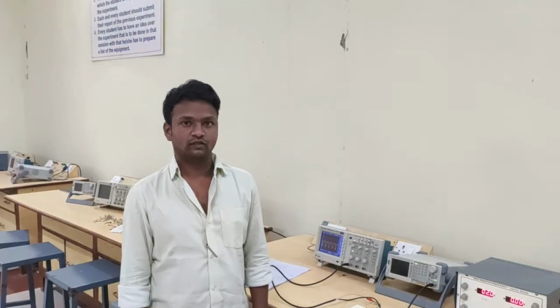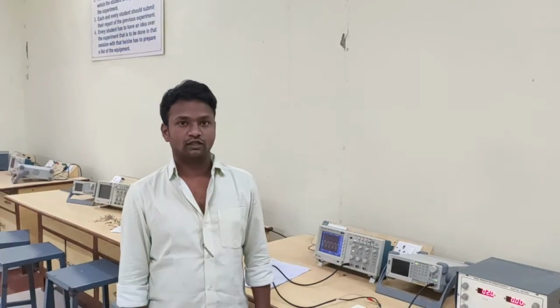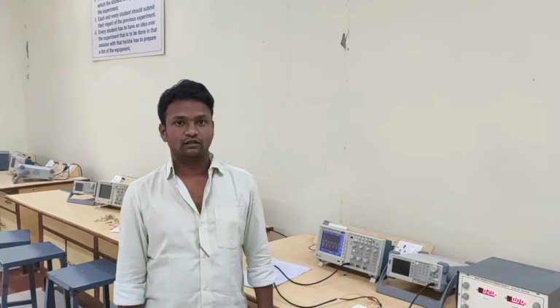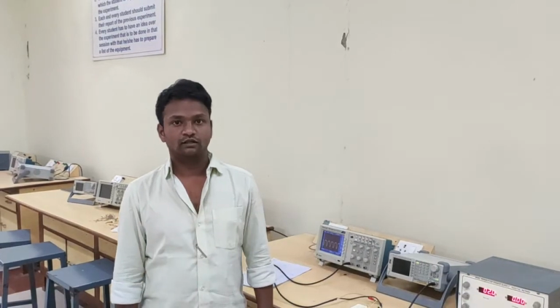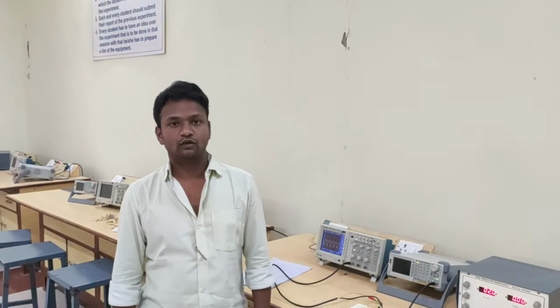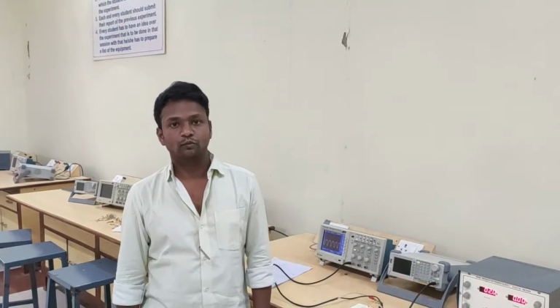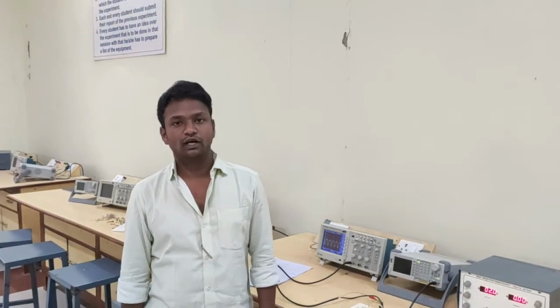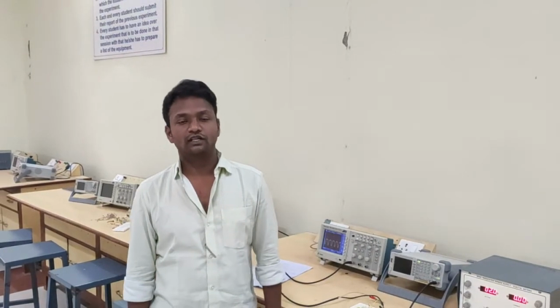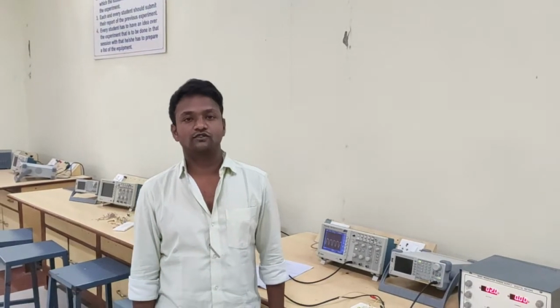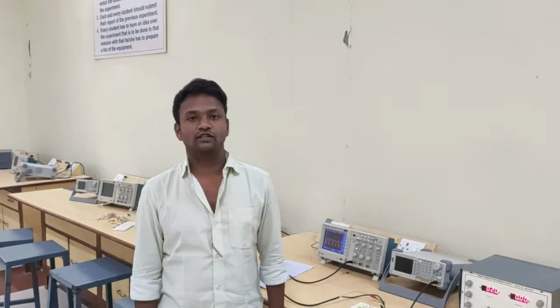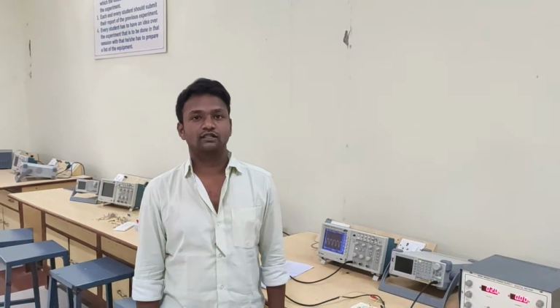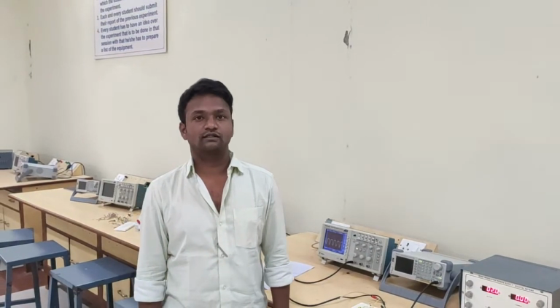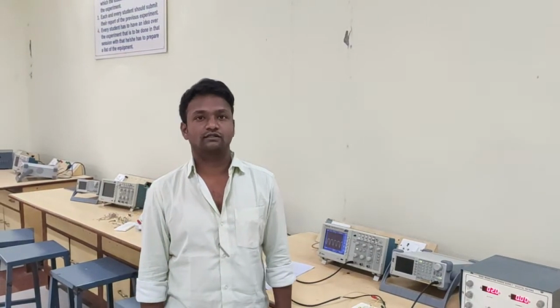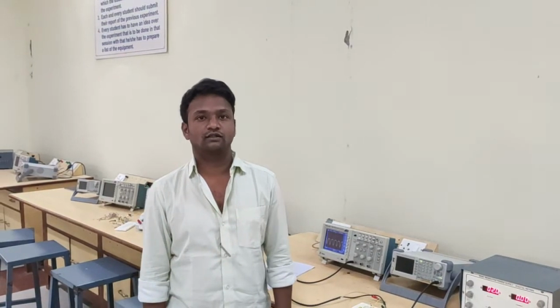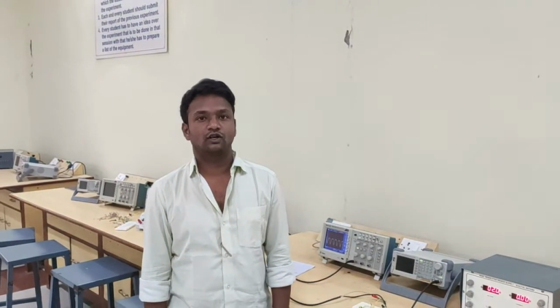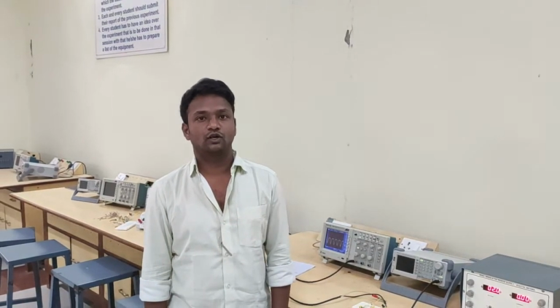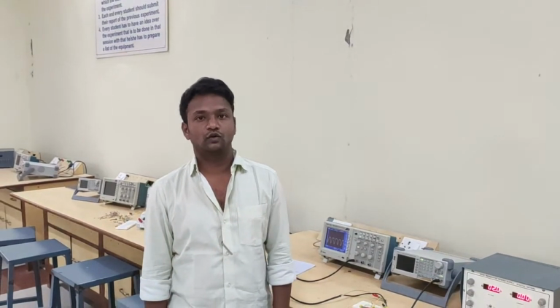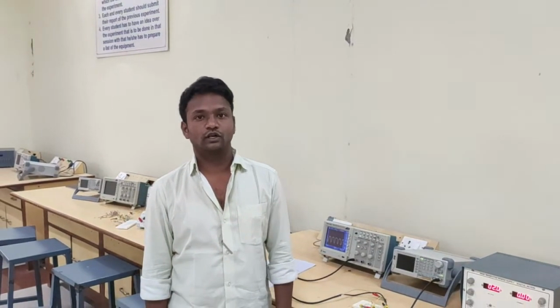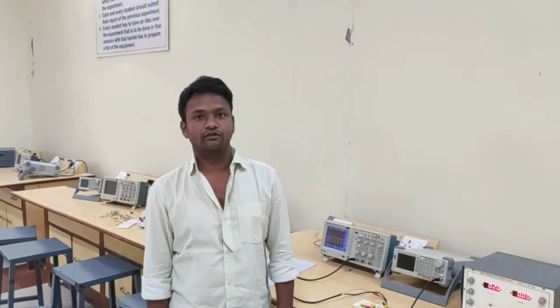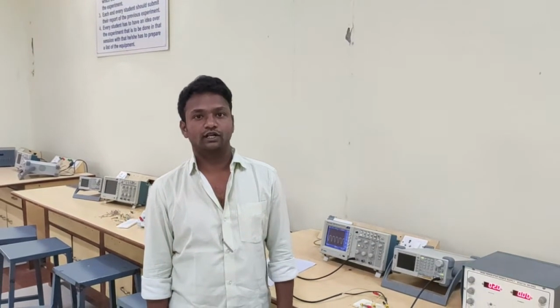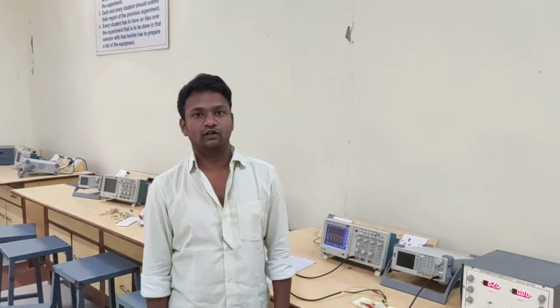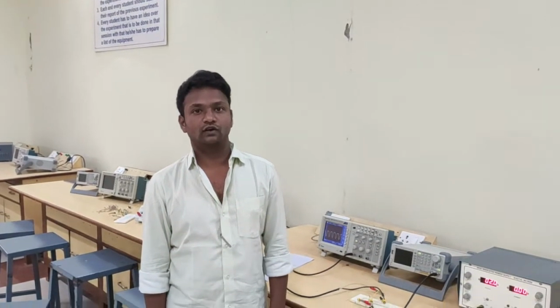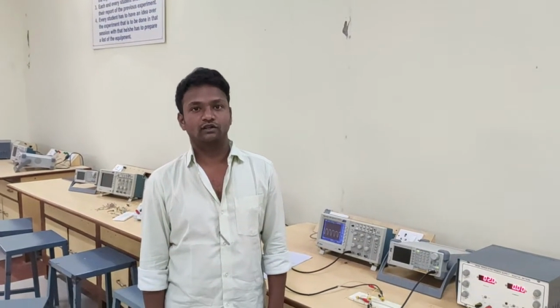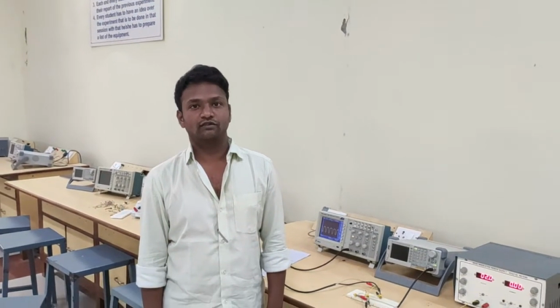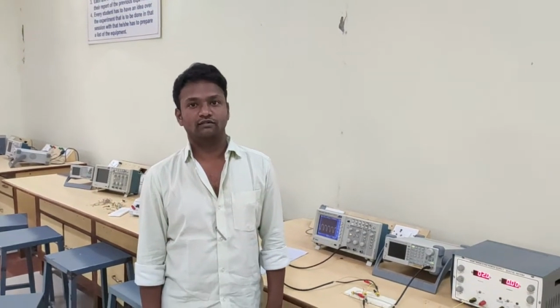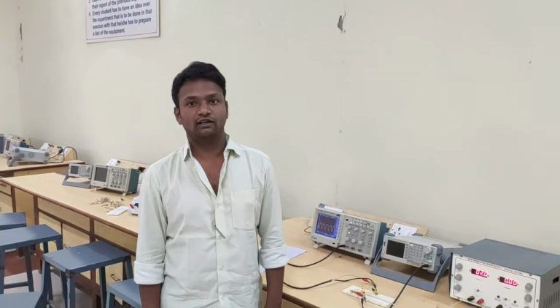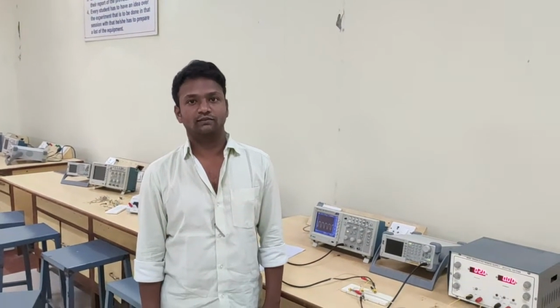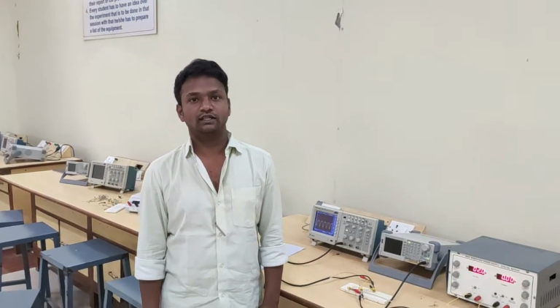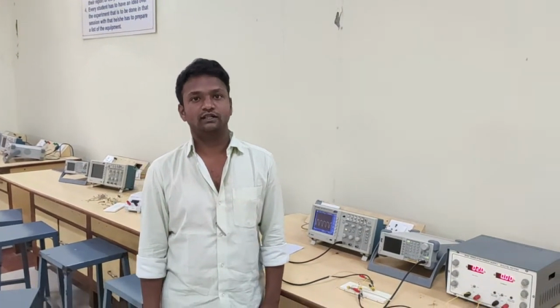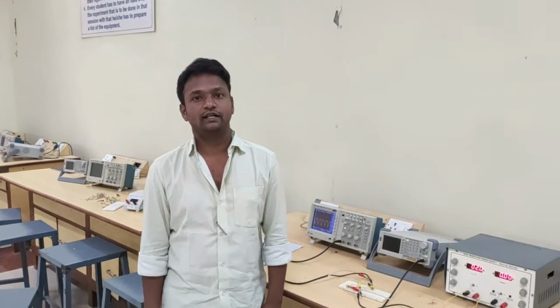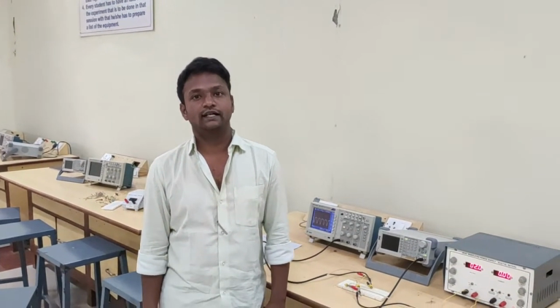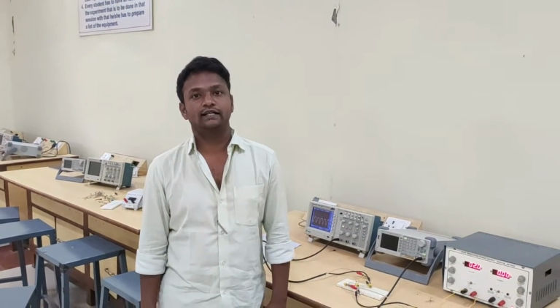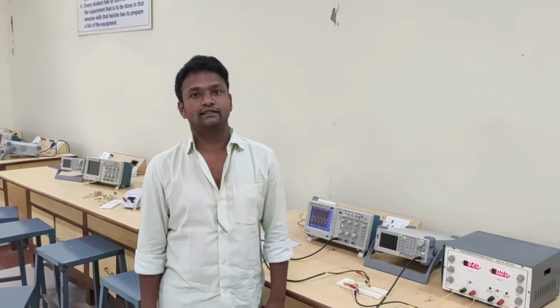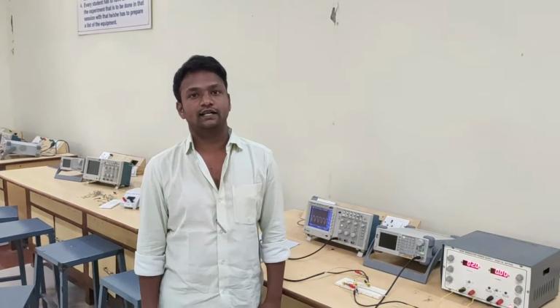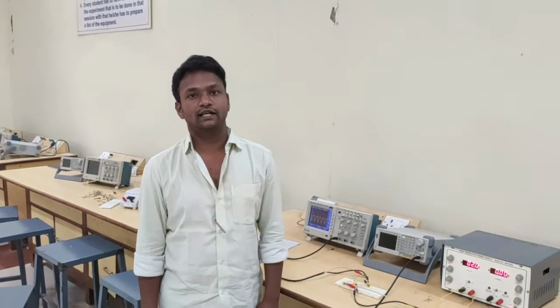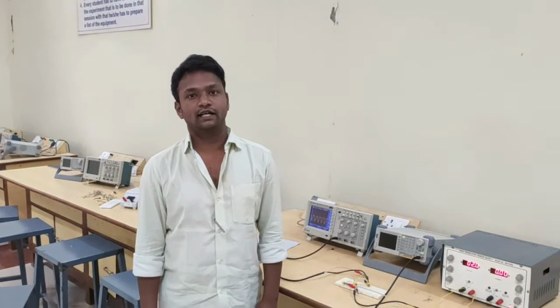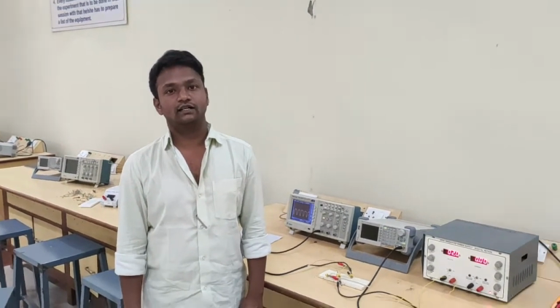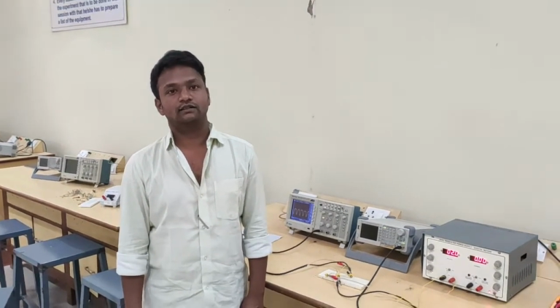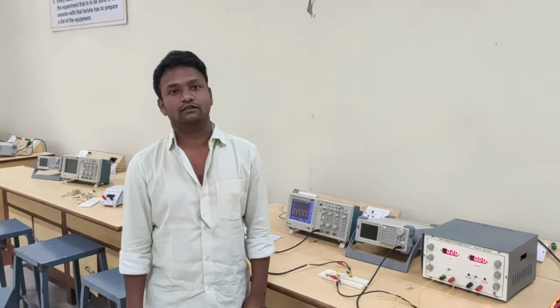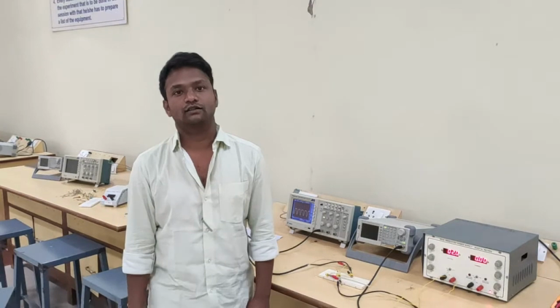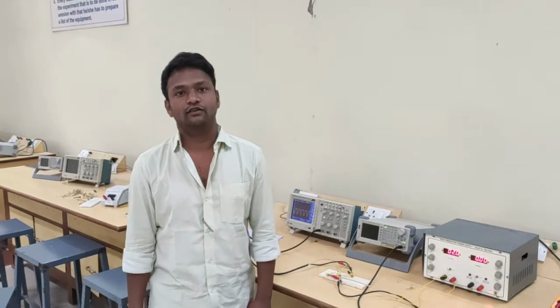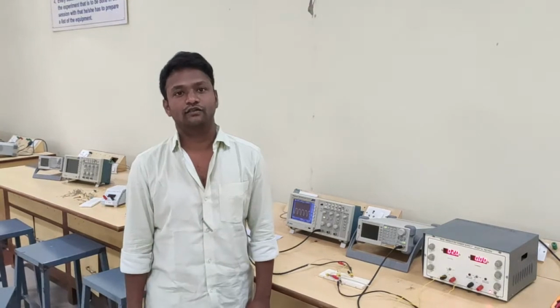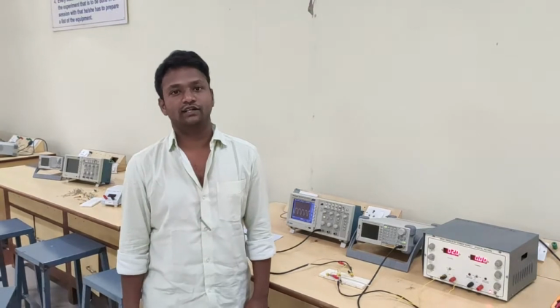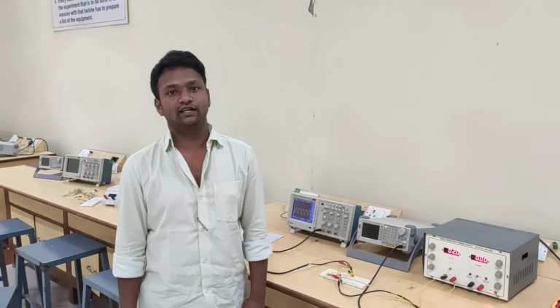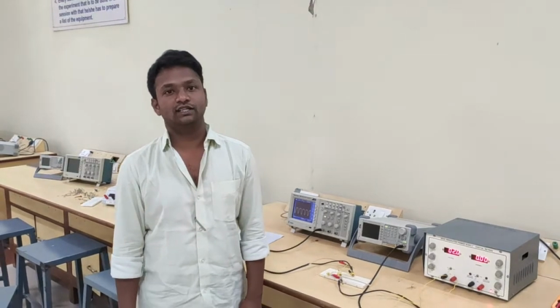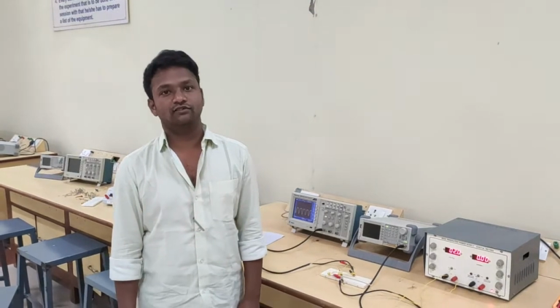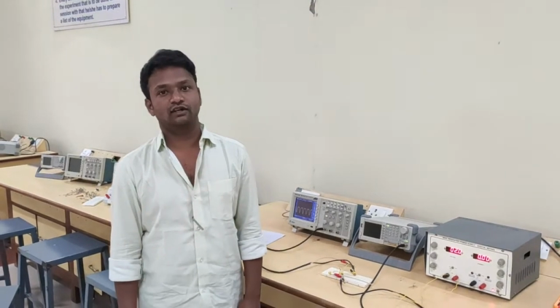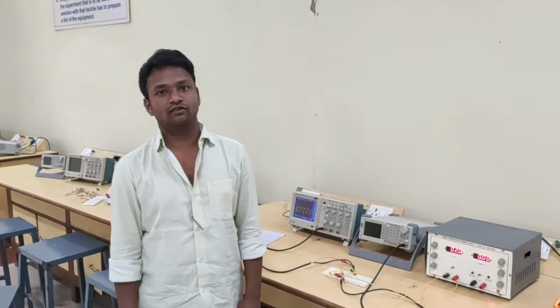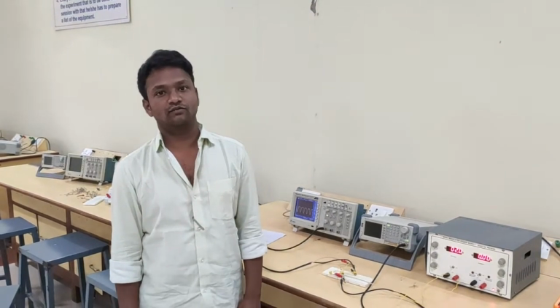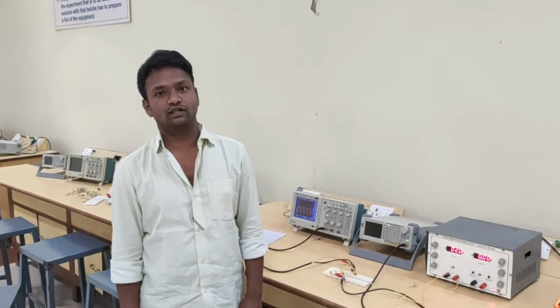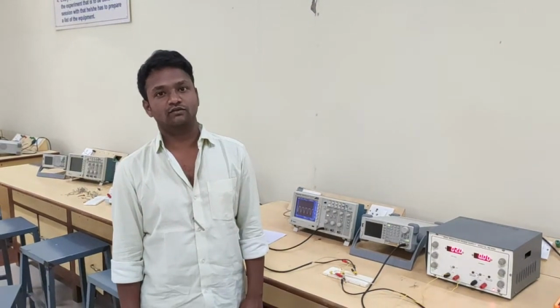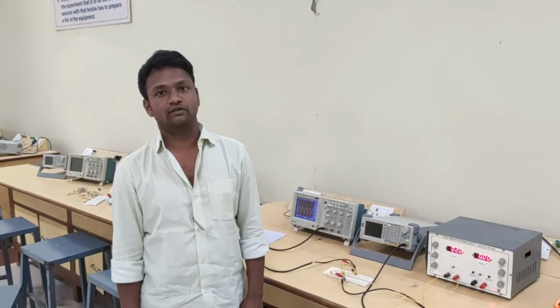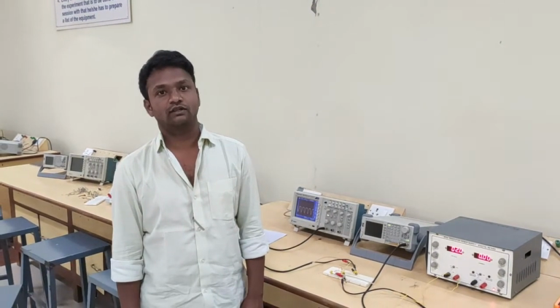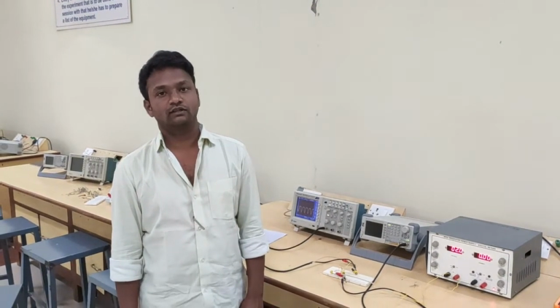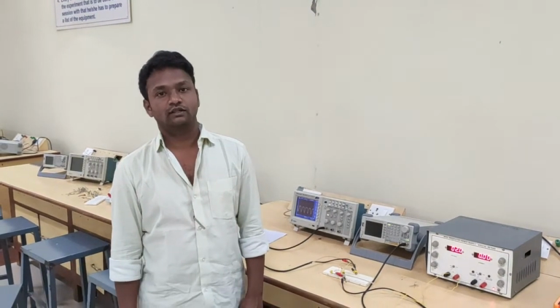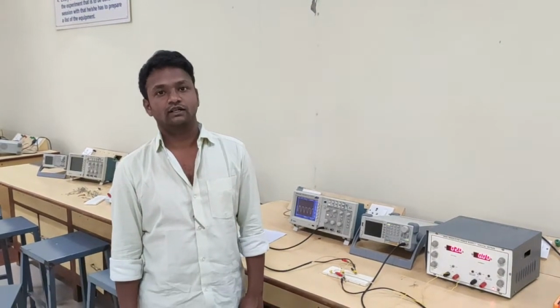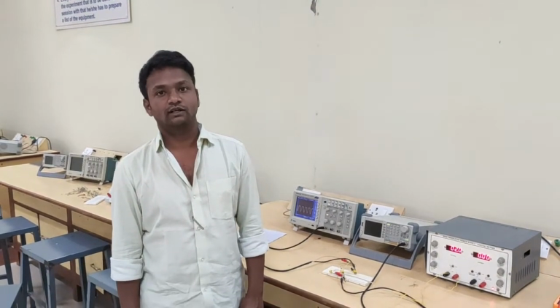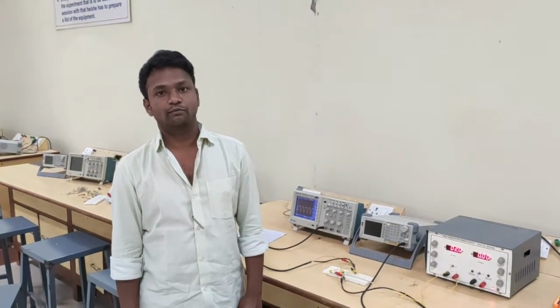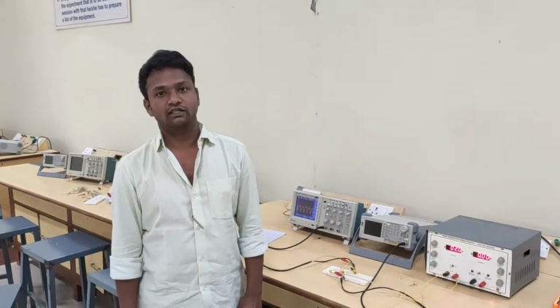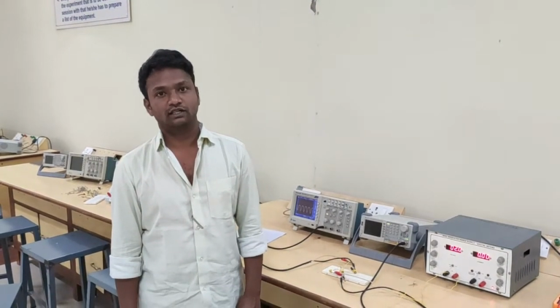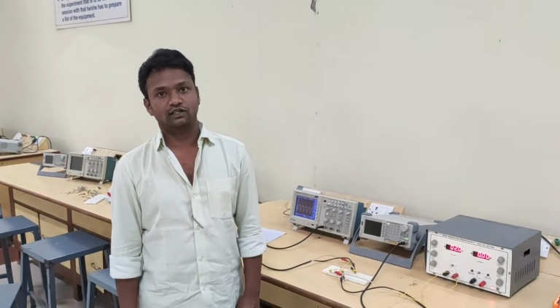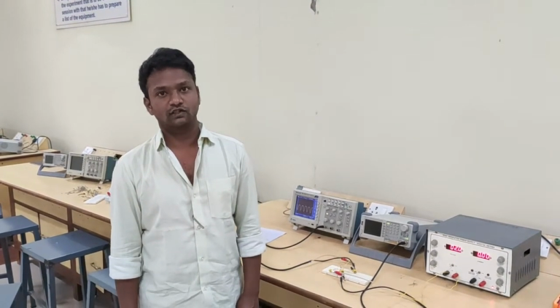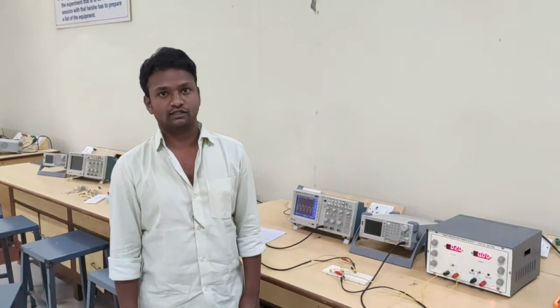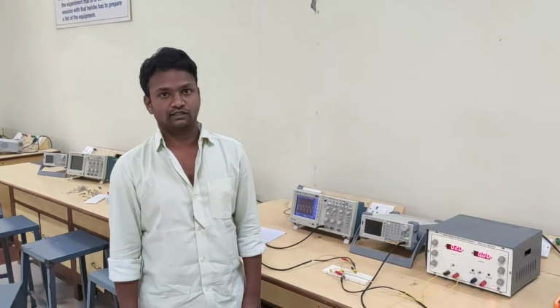Good morning students. Today we are going to perform the designing and verify the waveforms of clipper circuits.